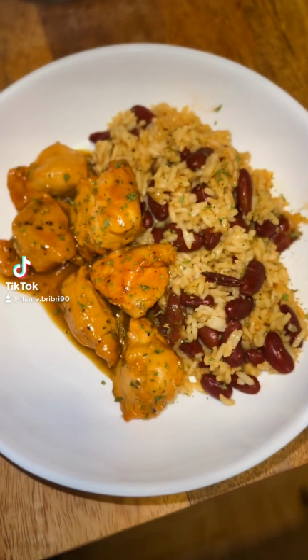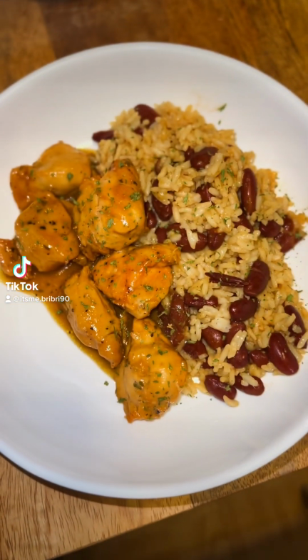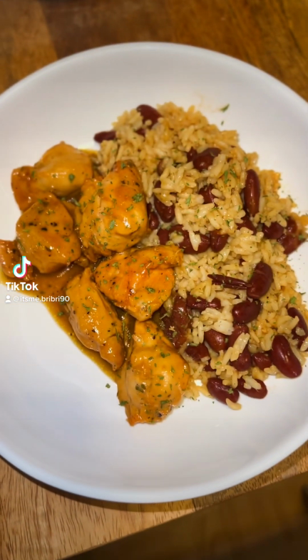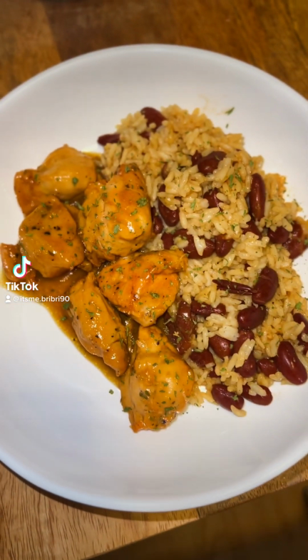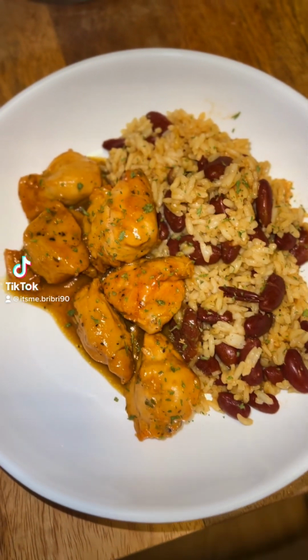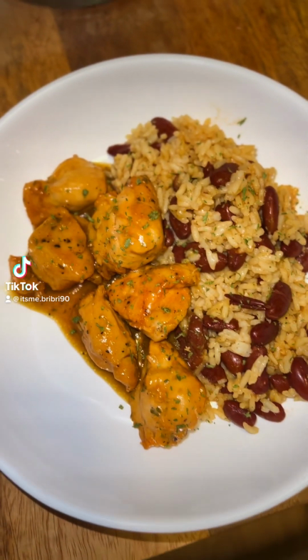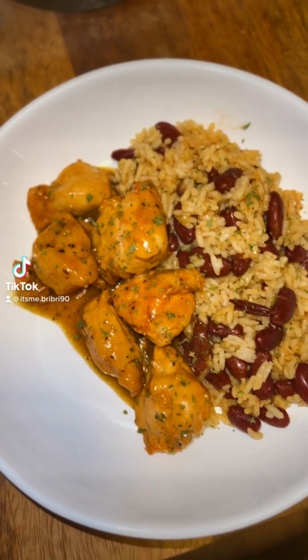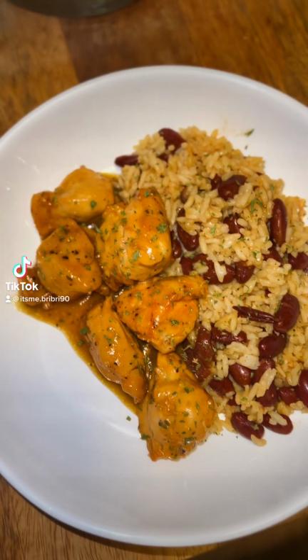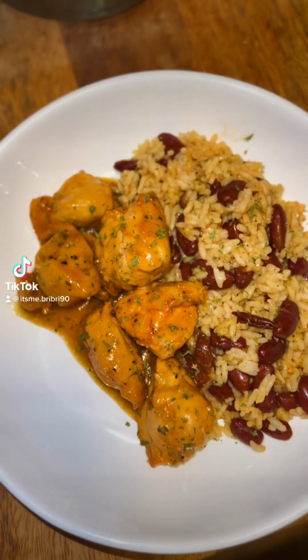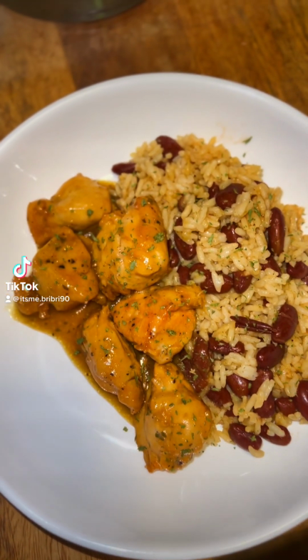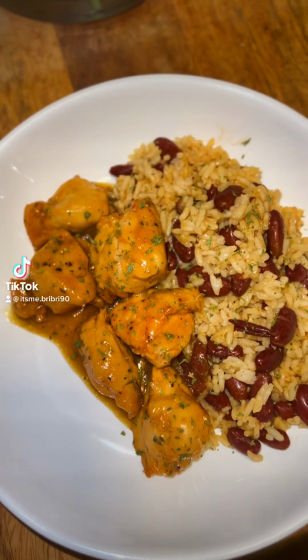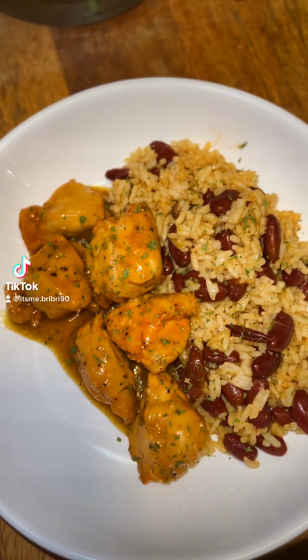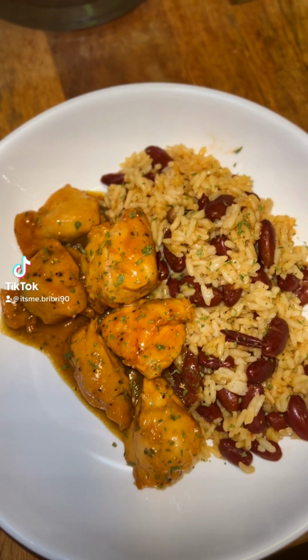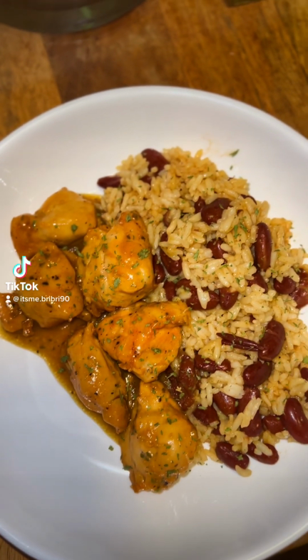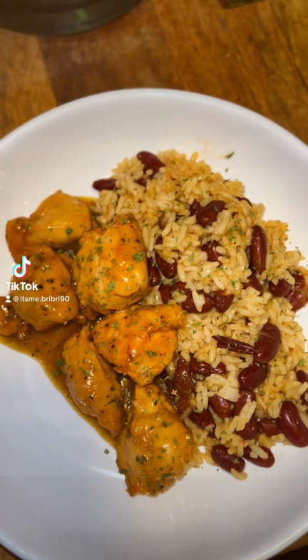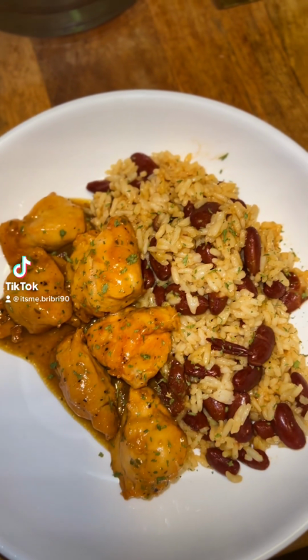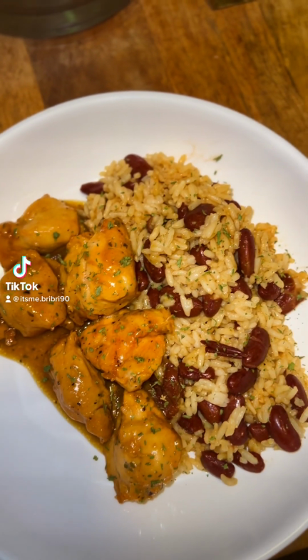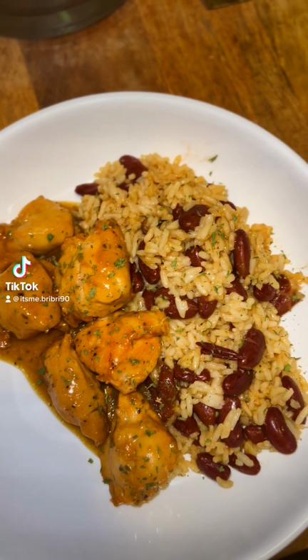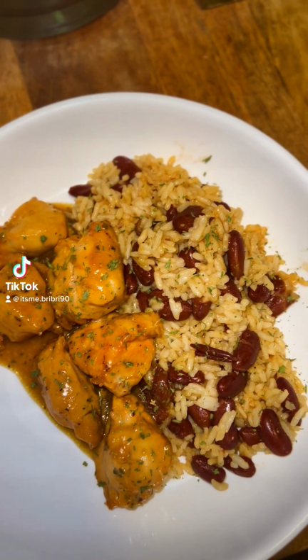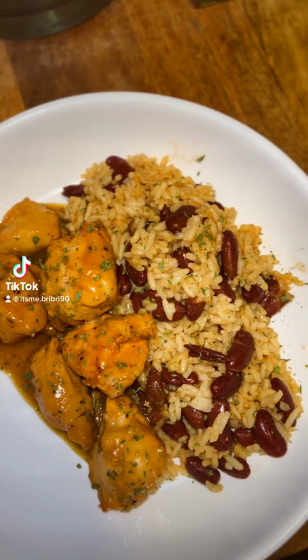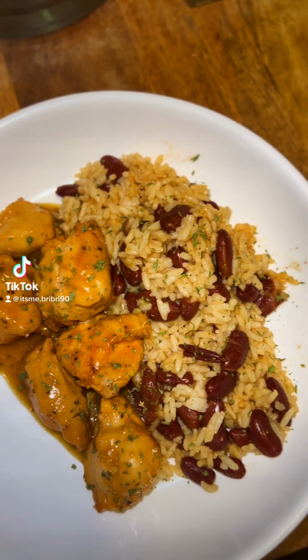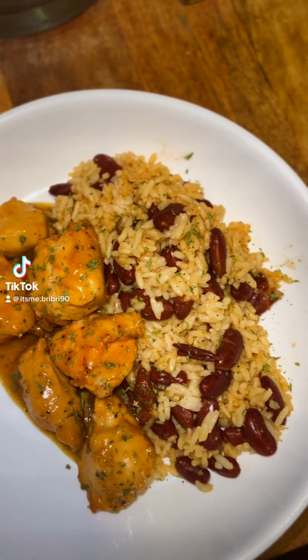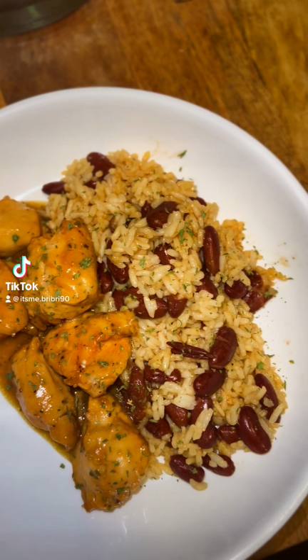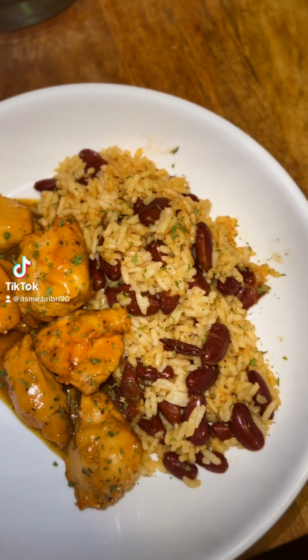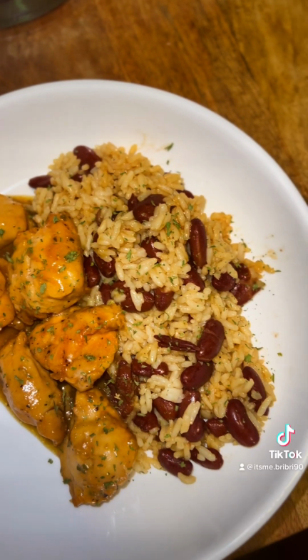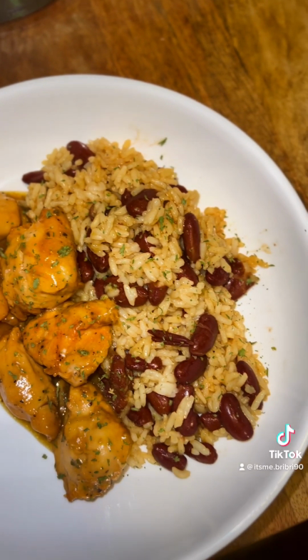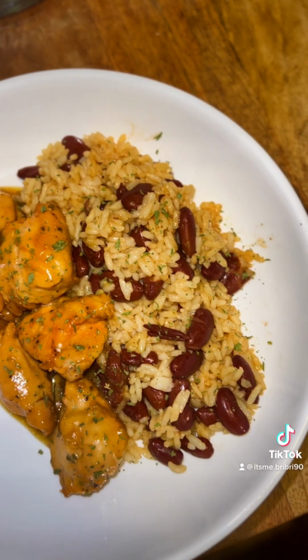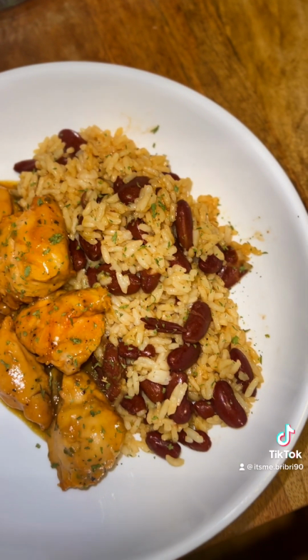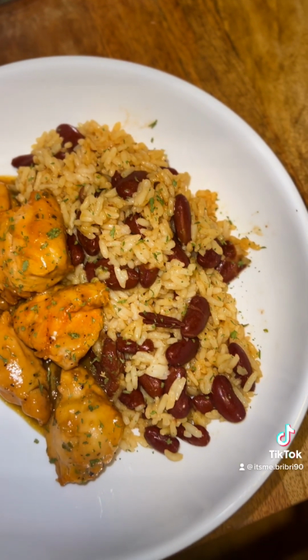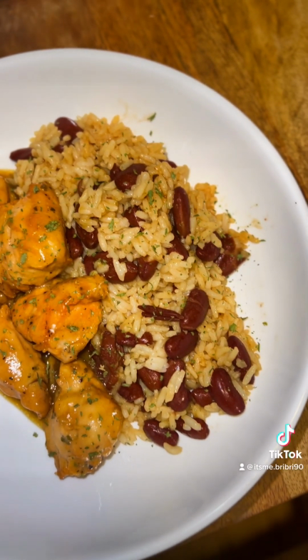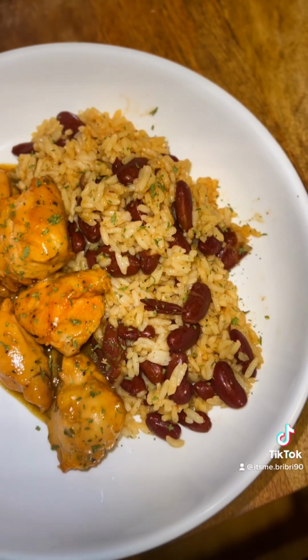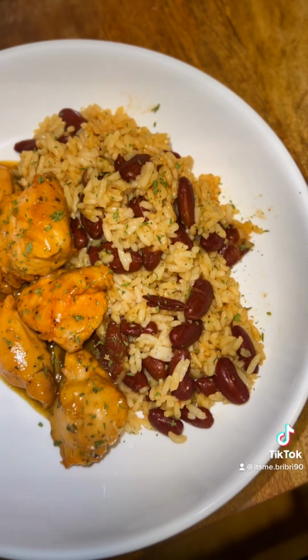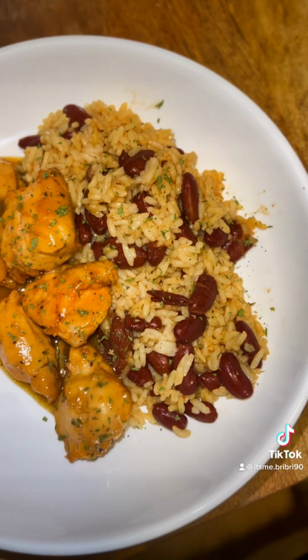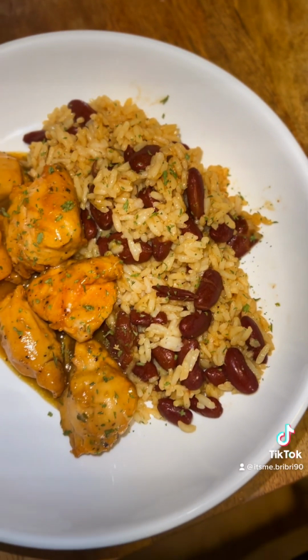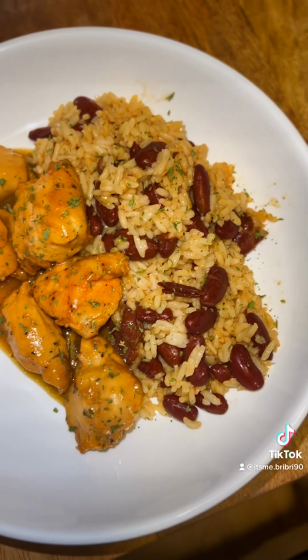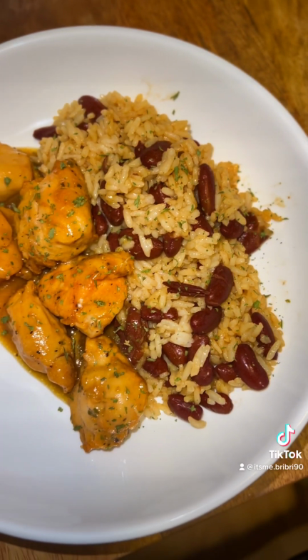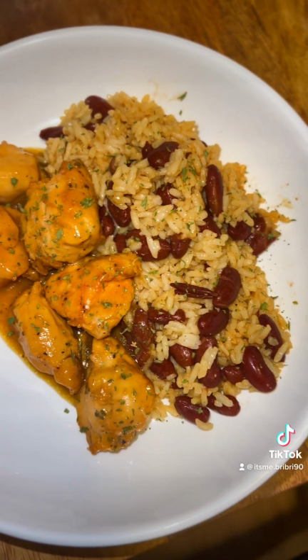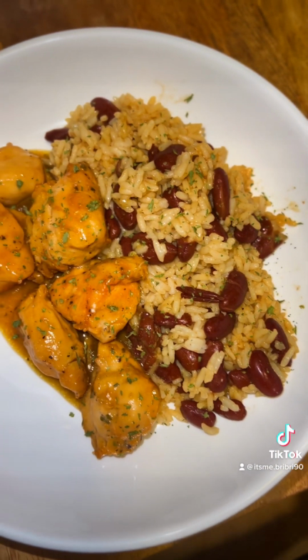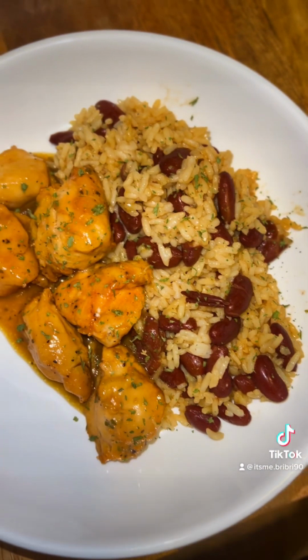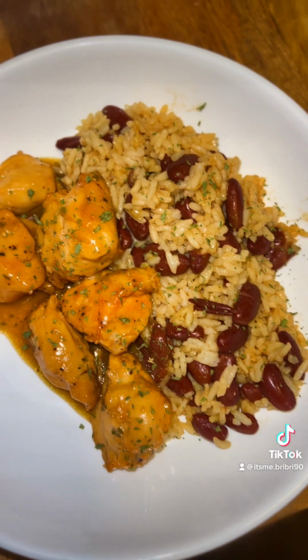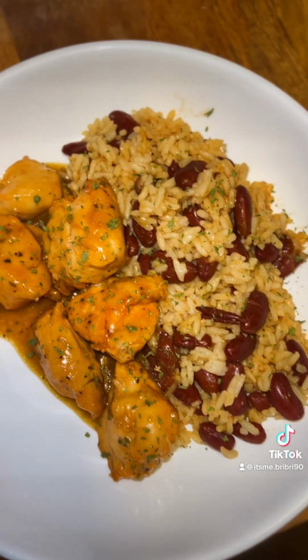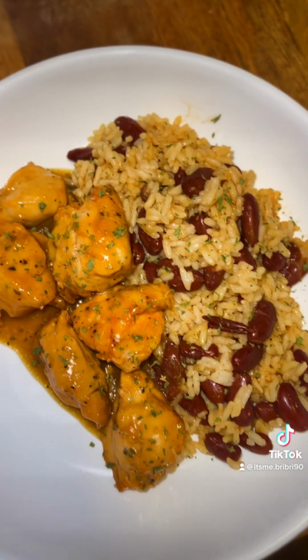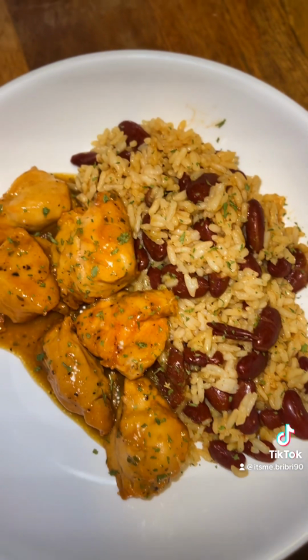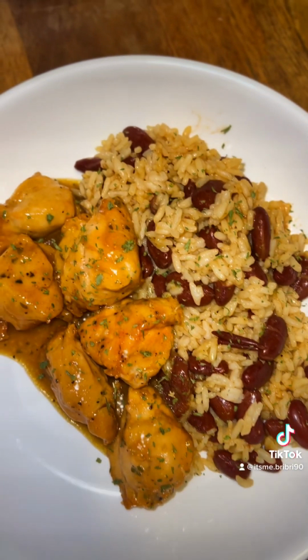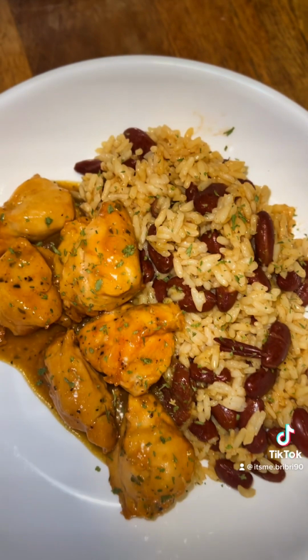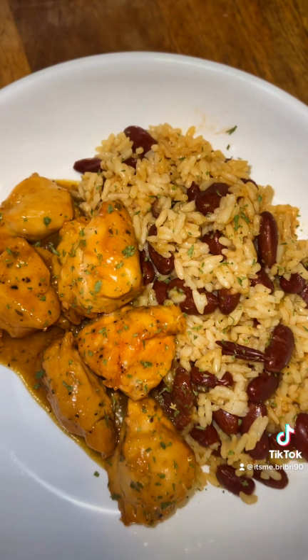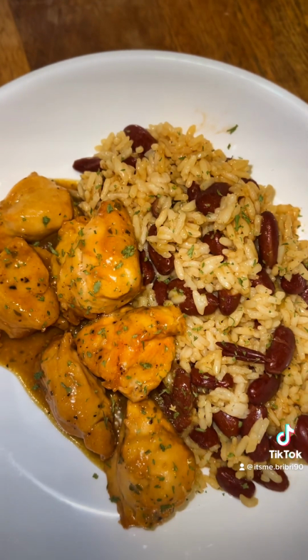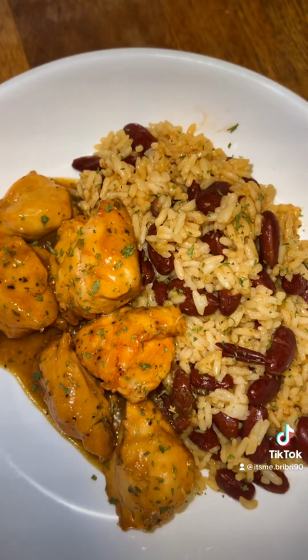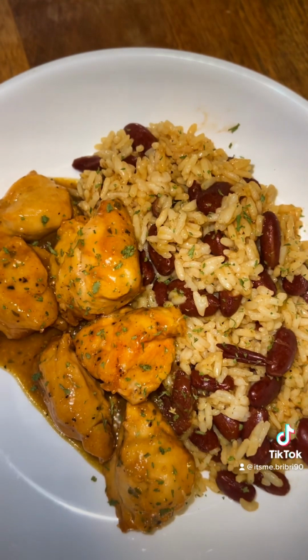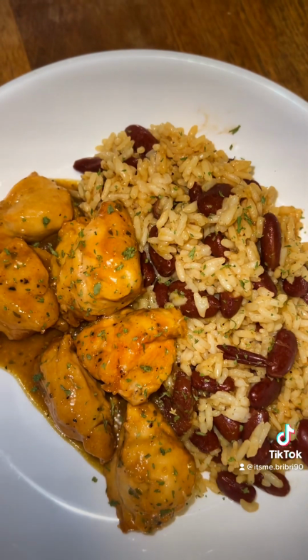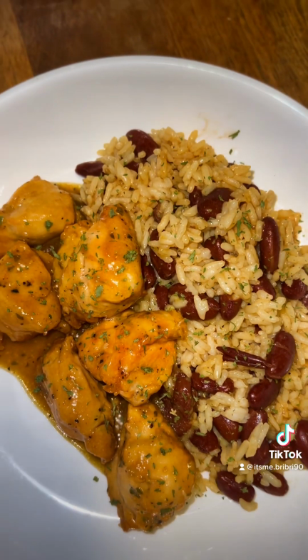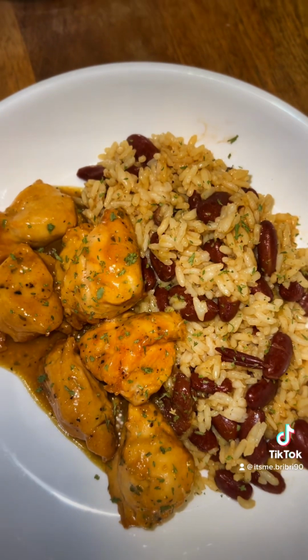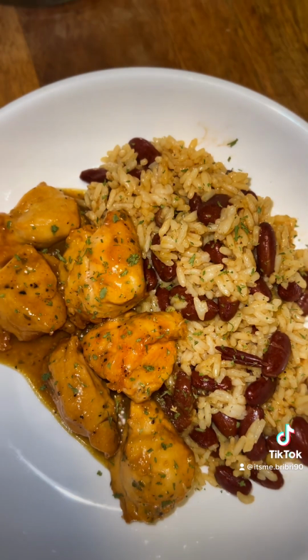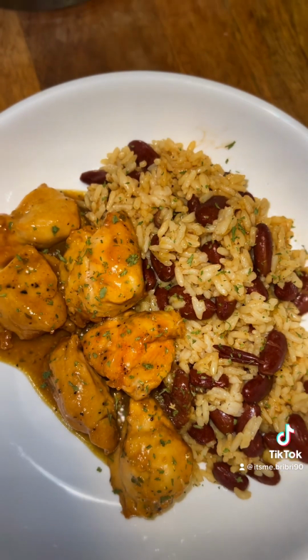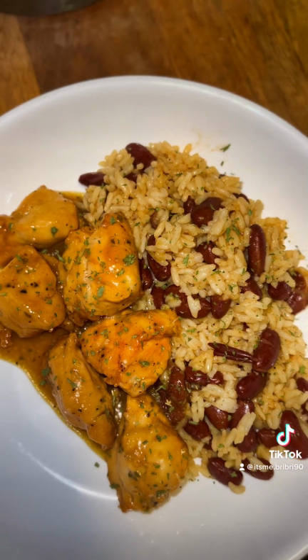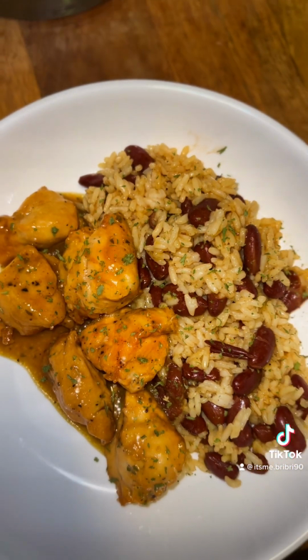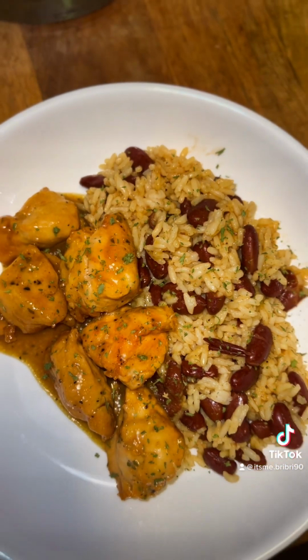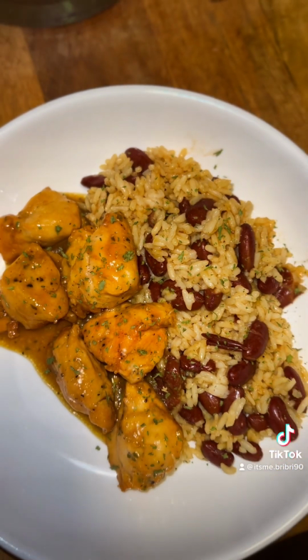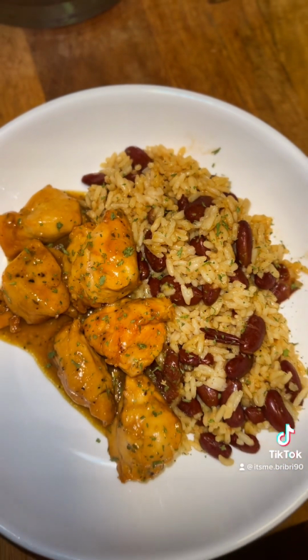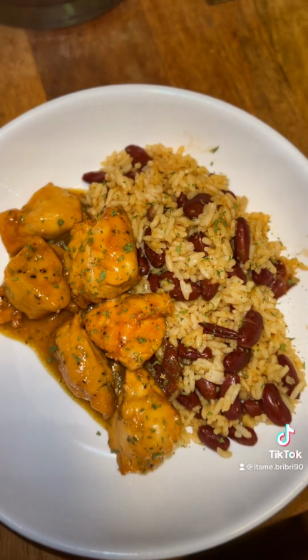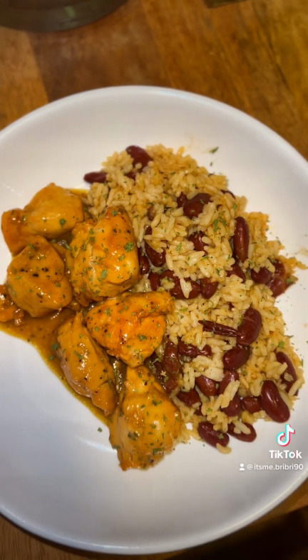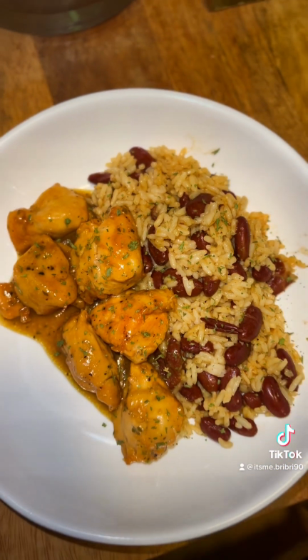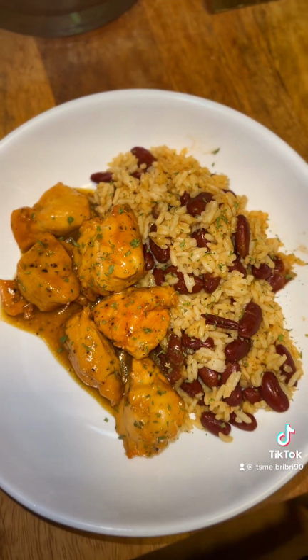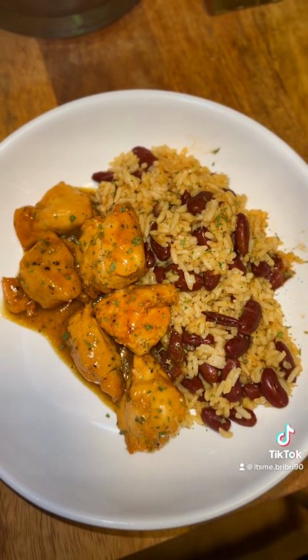All right, everybody. Welcome back. Here we go with some white rice, red beans, and some chicken bites. Y'all, this came out so good.